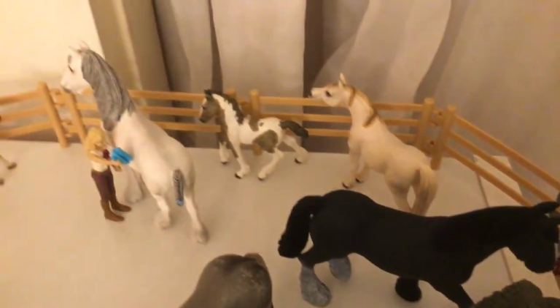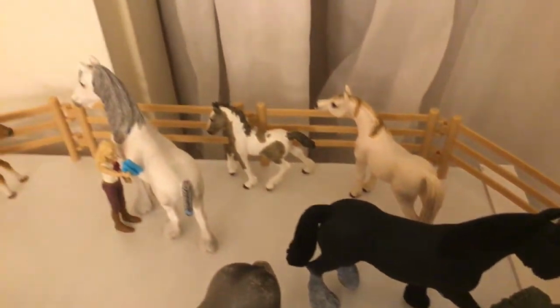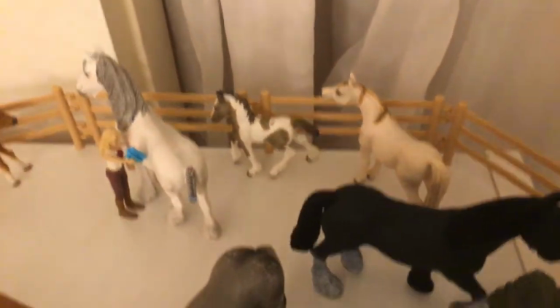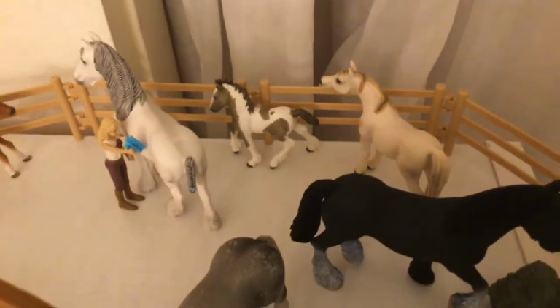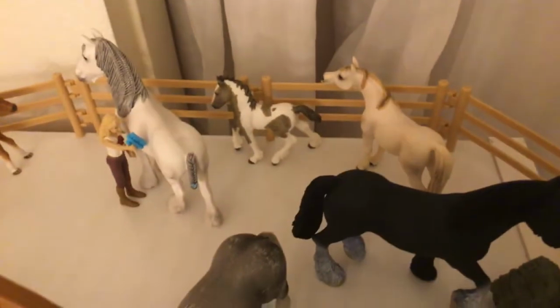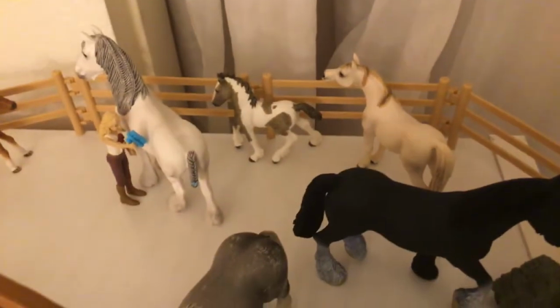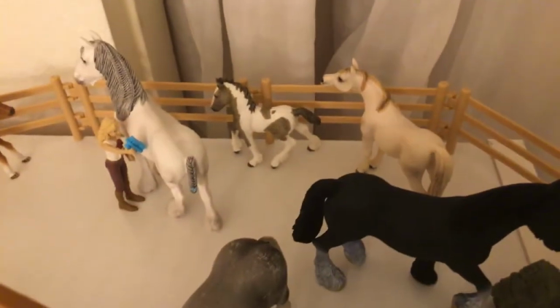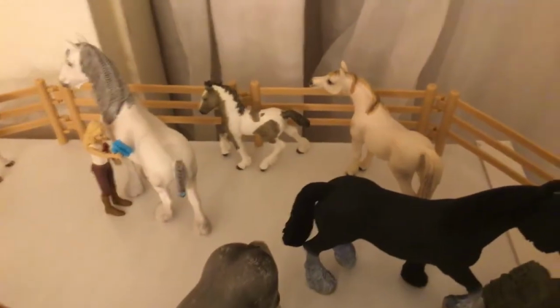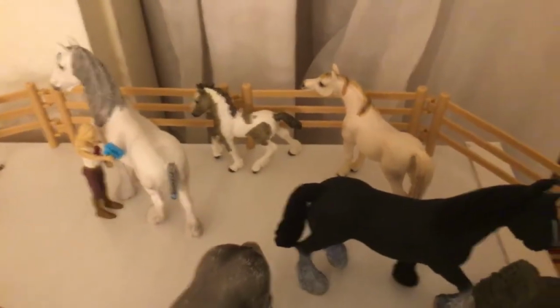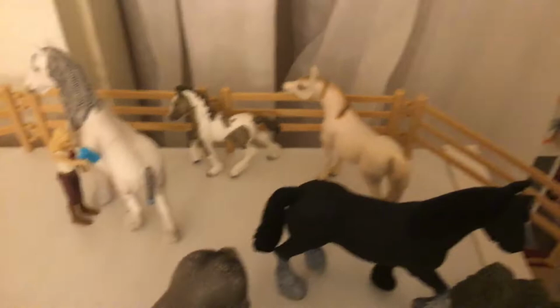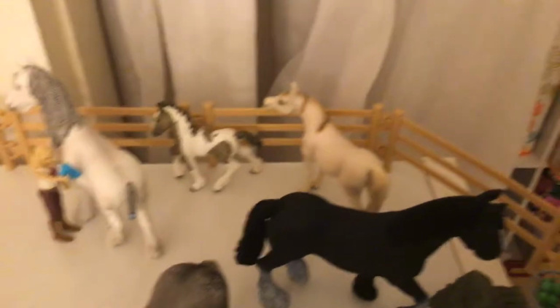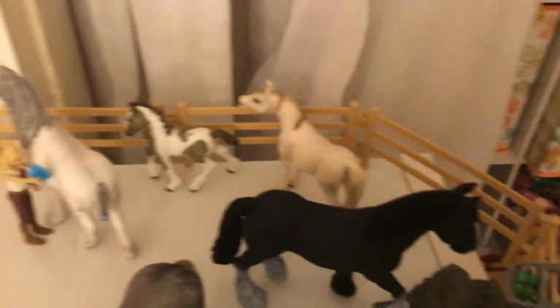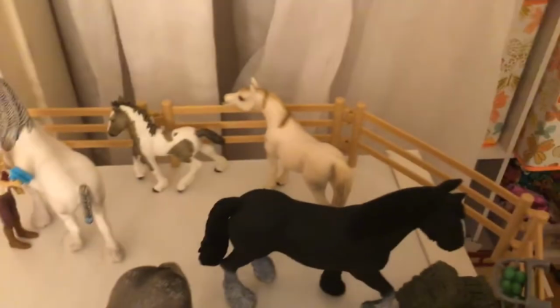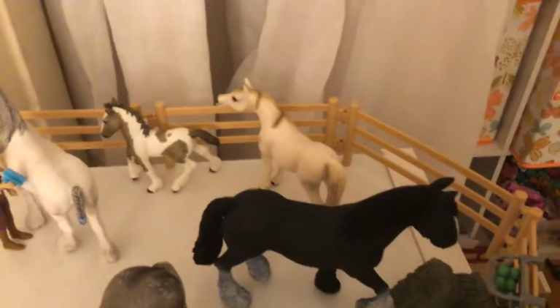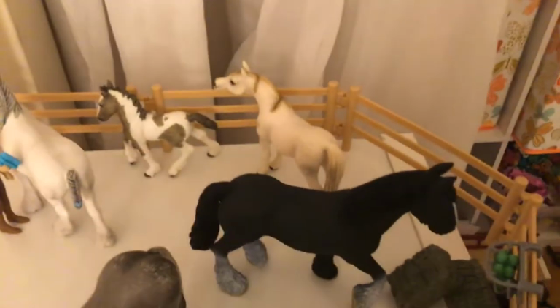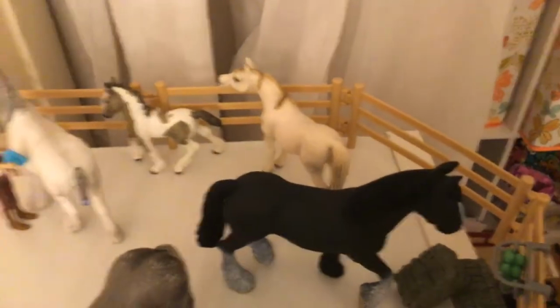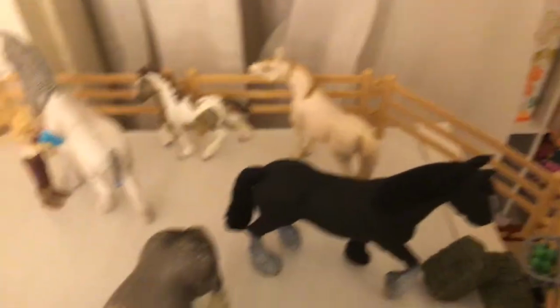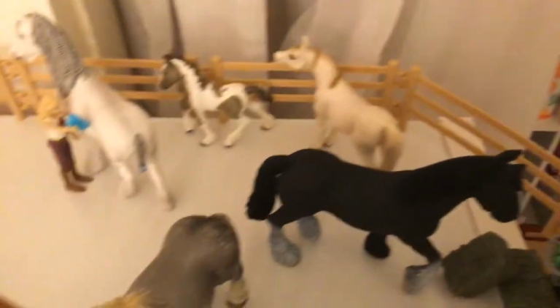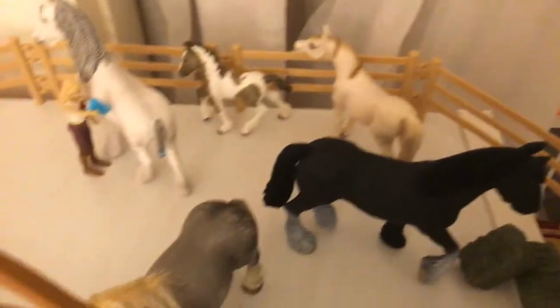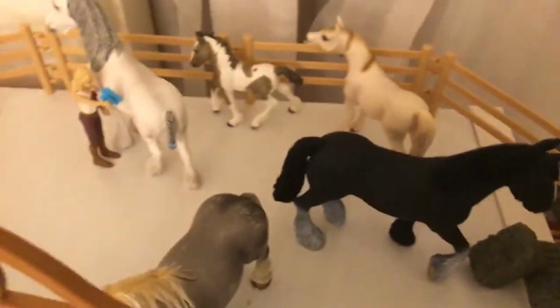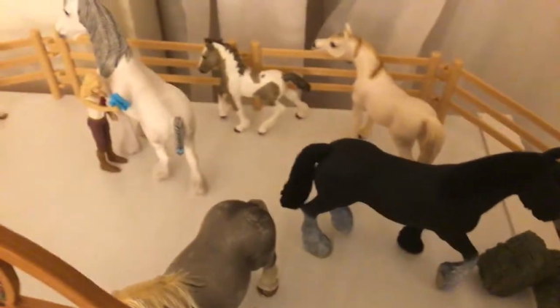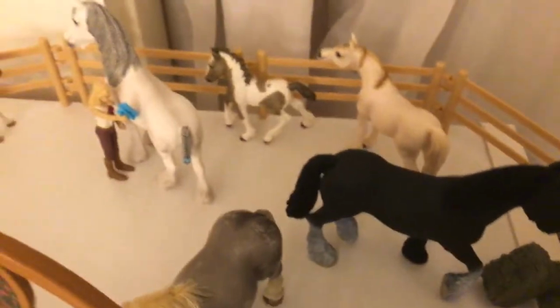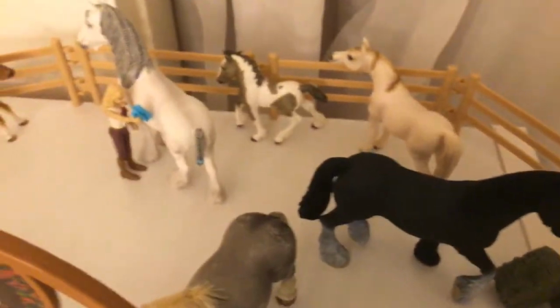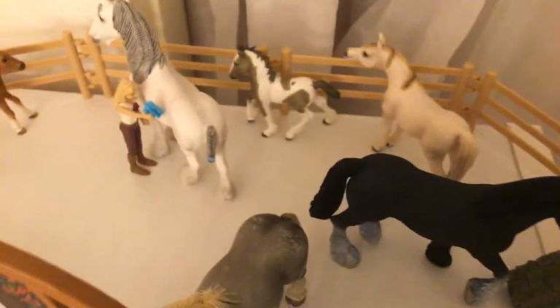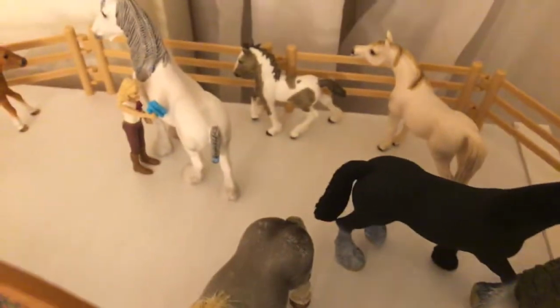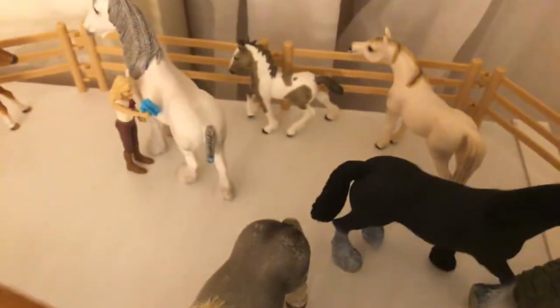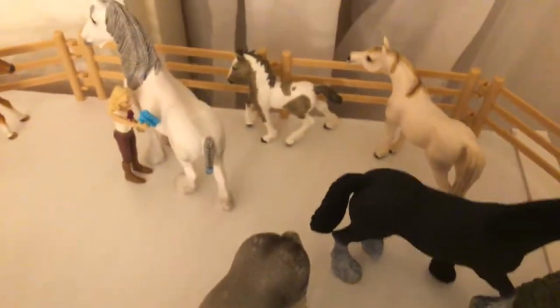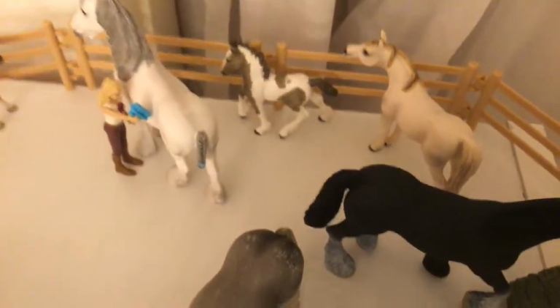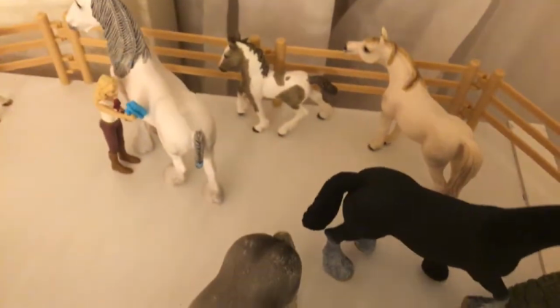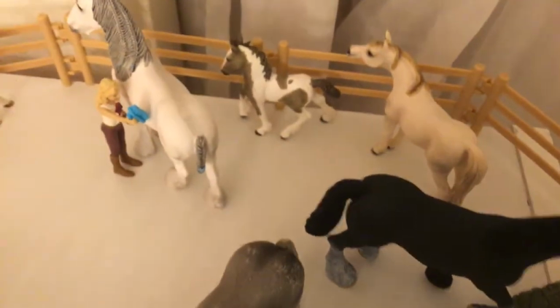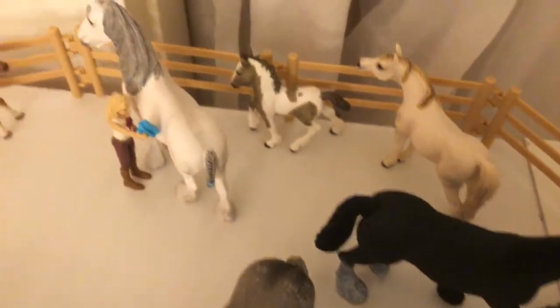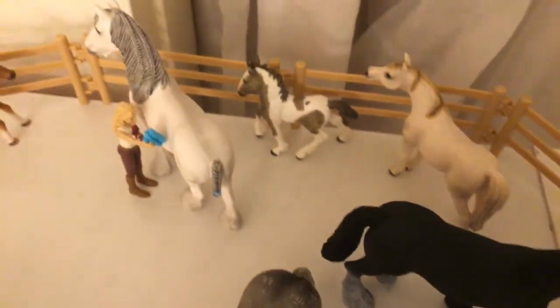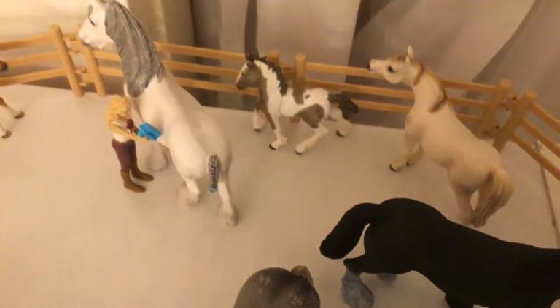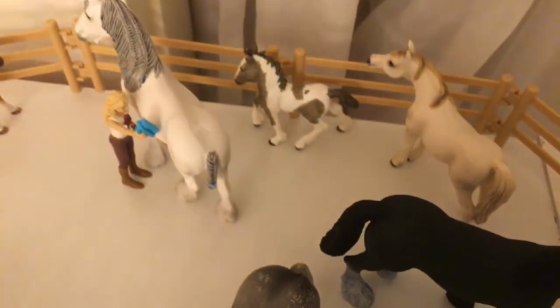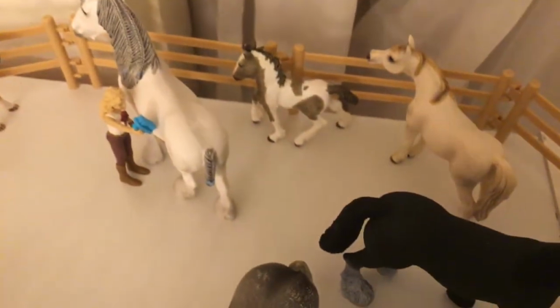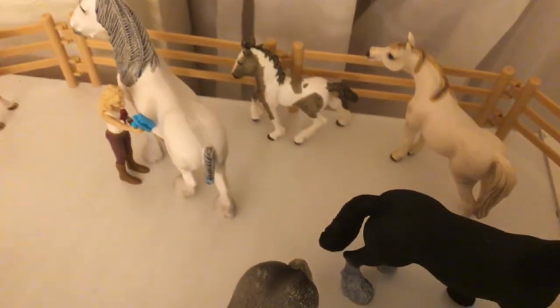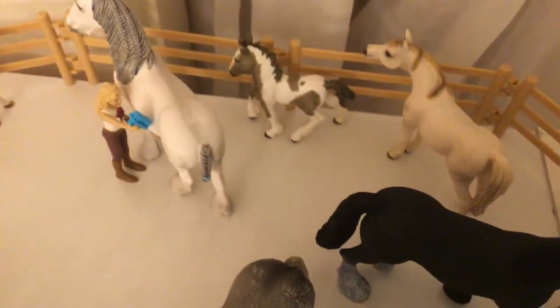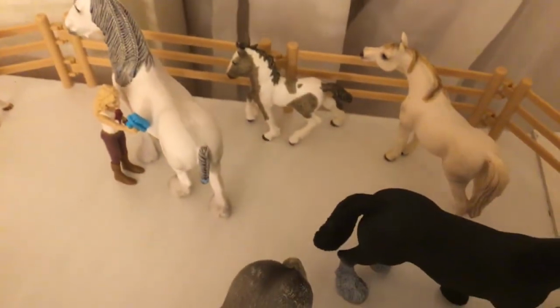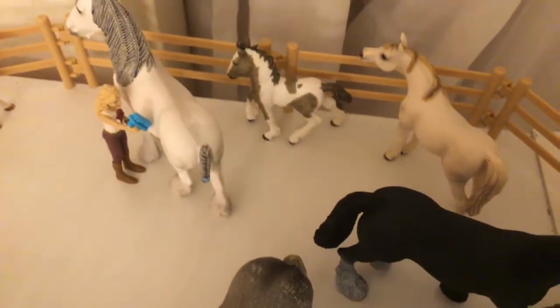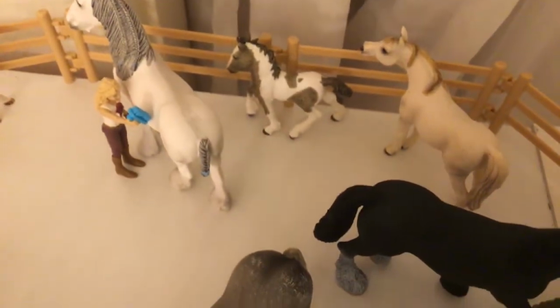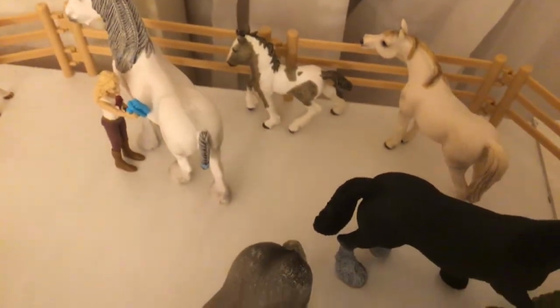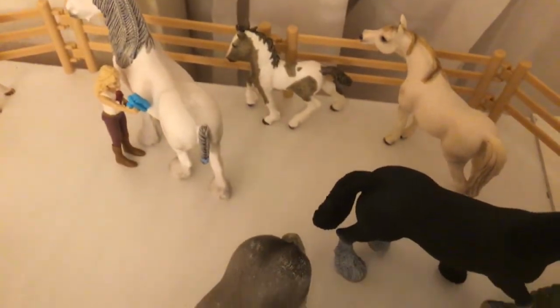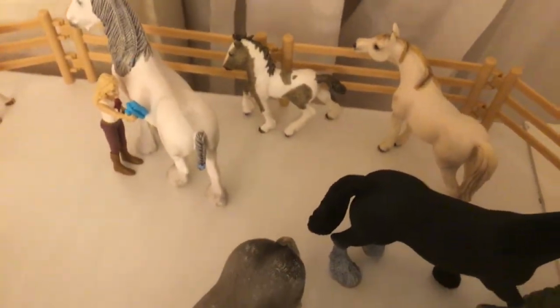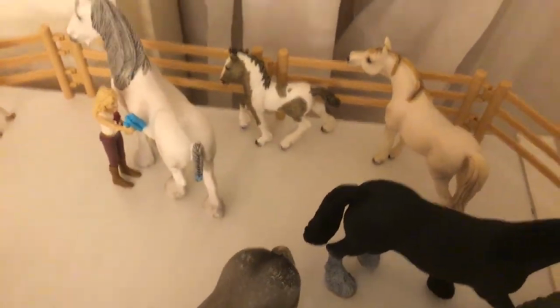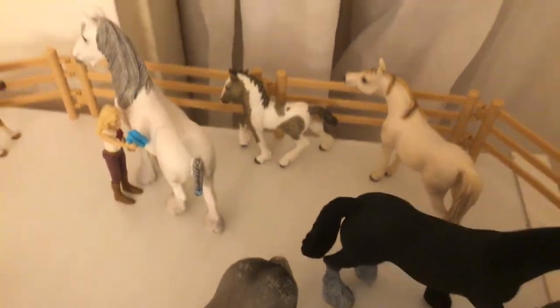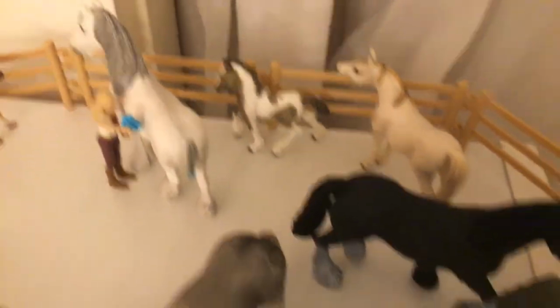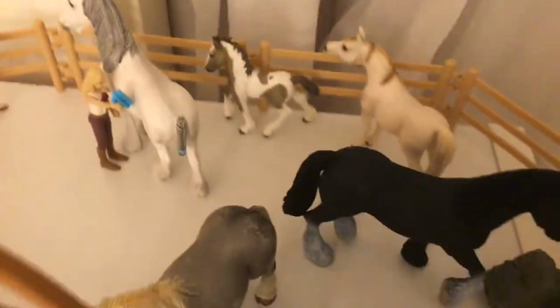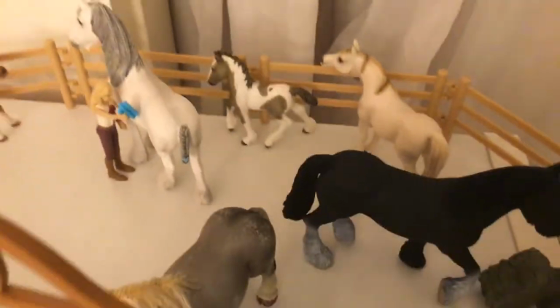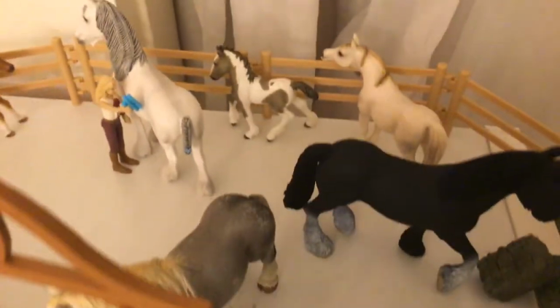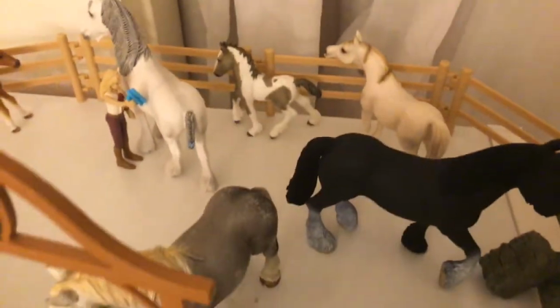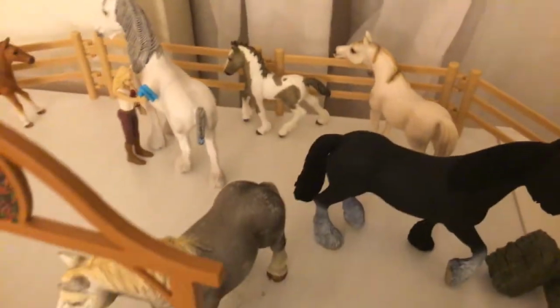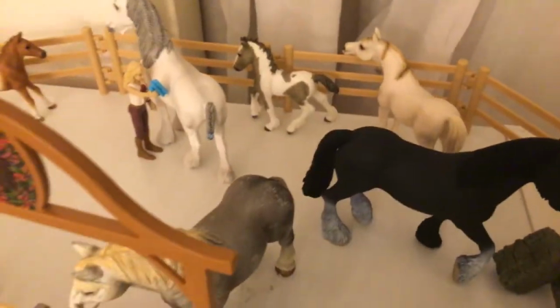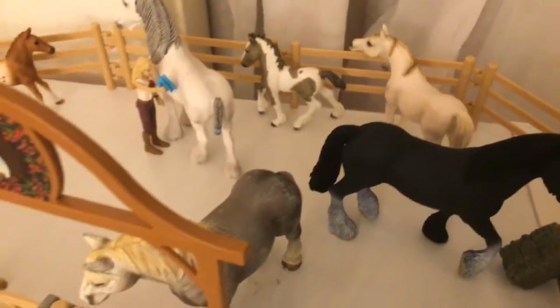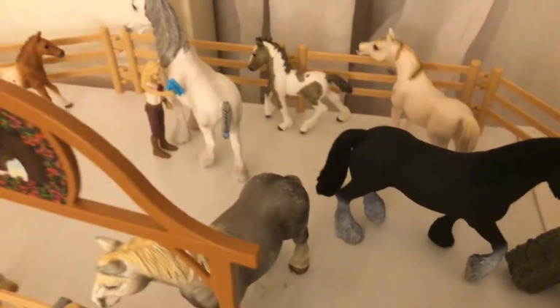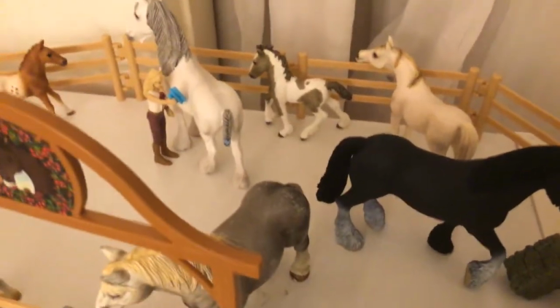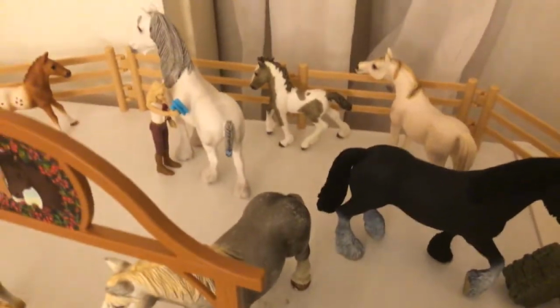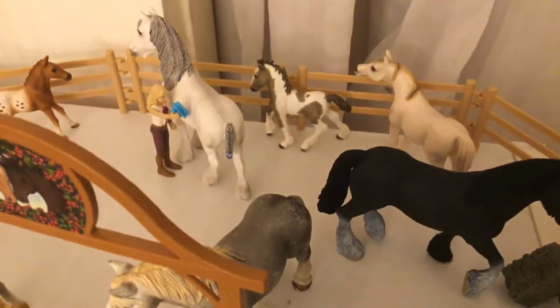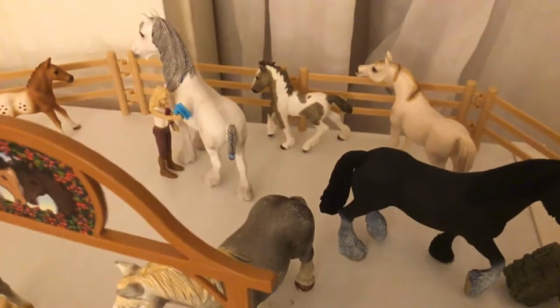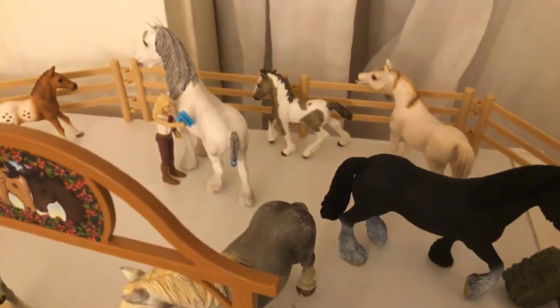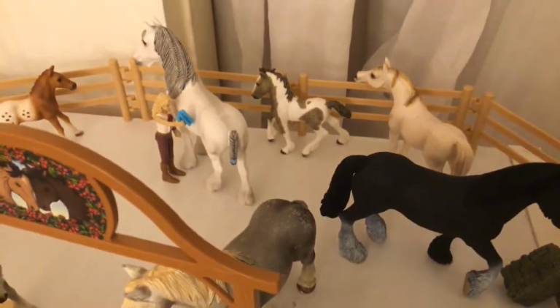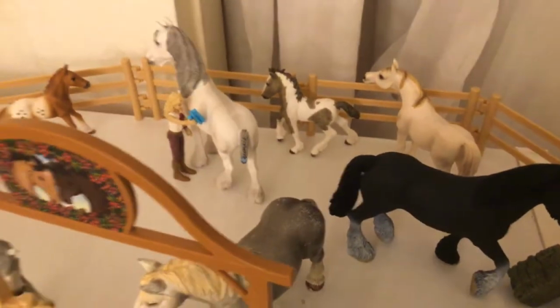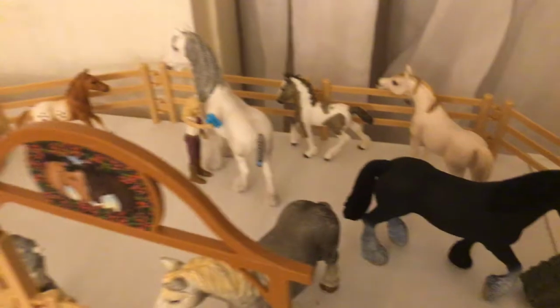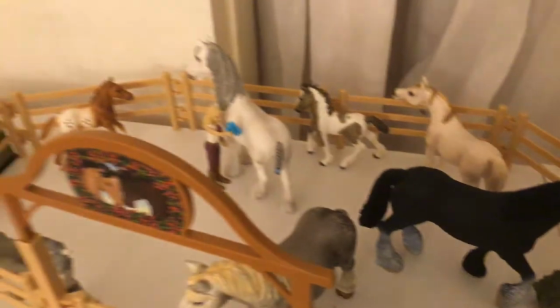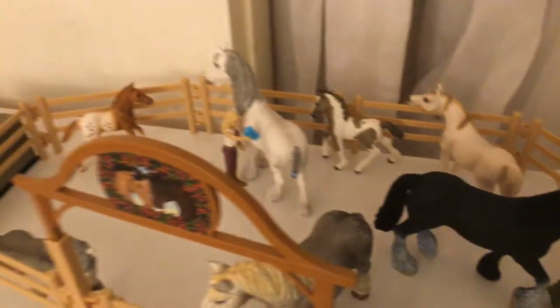I don't actually know how old she is. We have a little Tinker foal and his name is Cloudy.